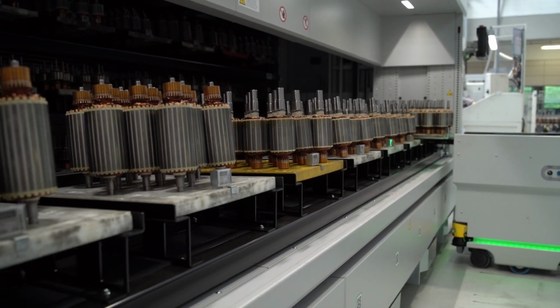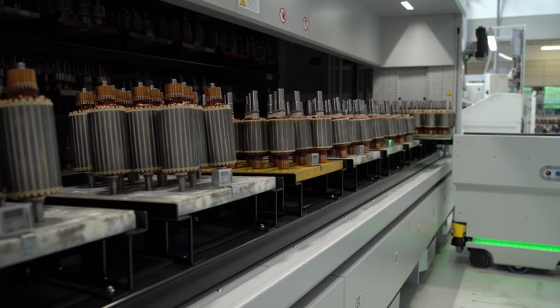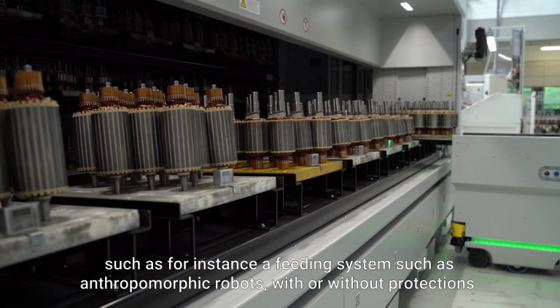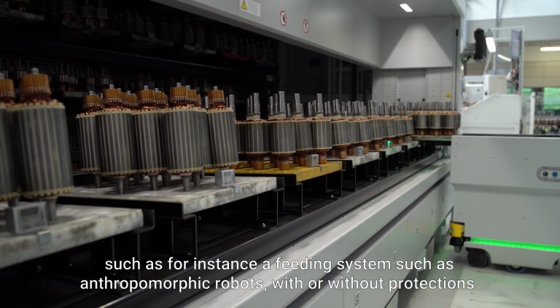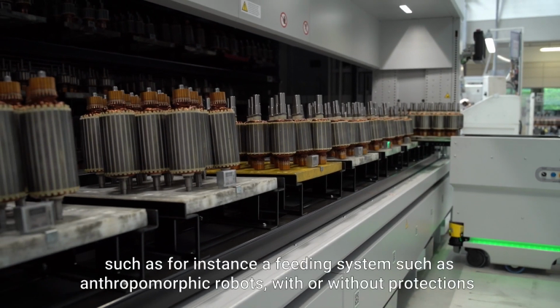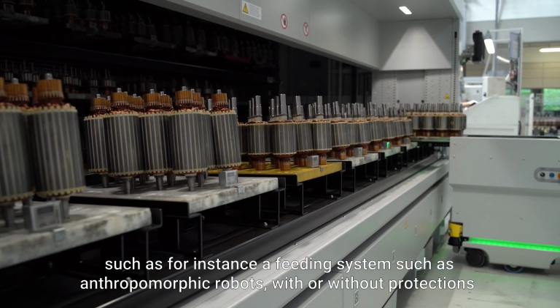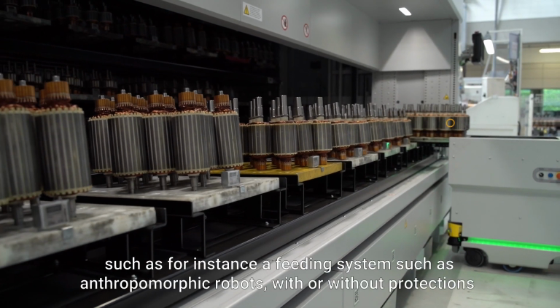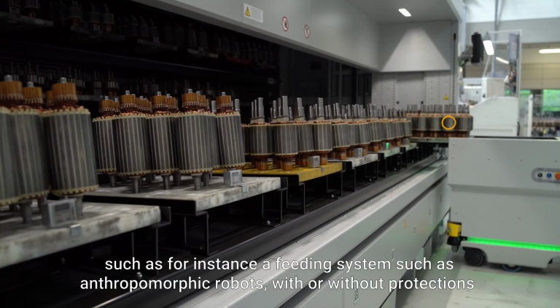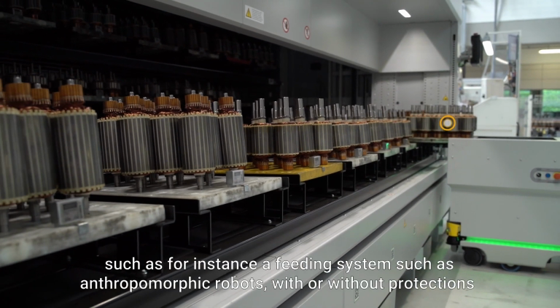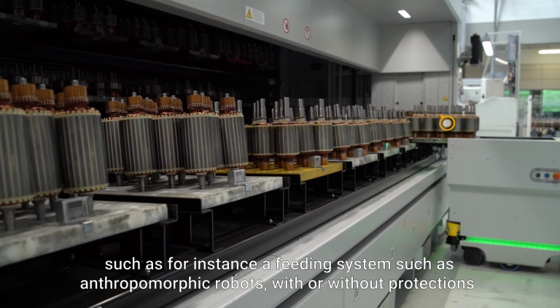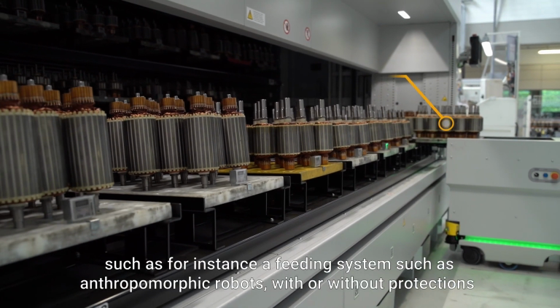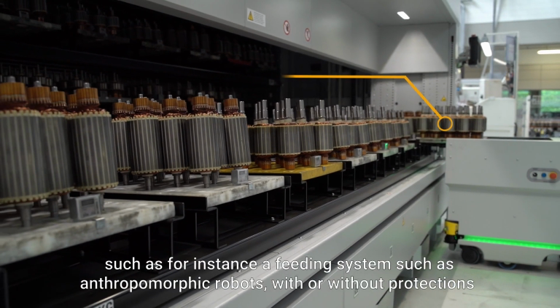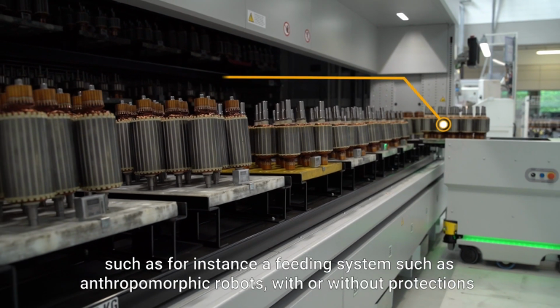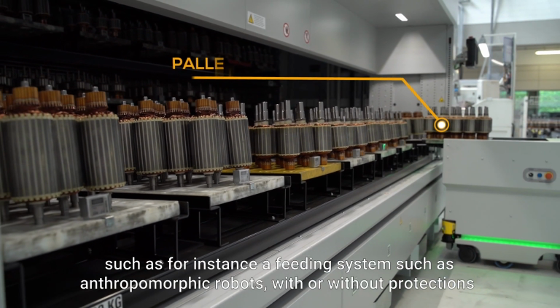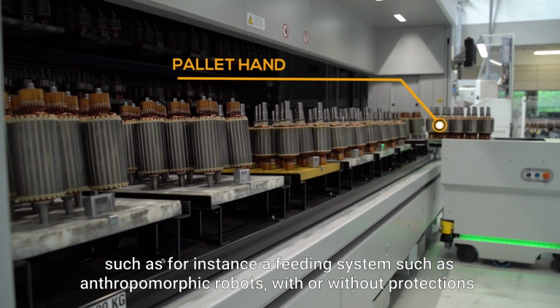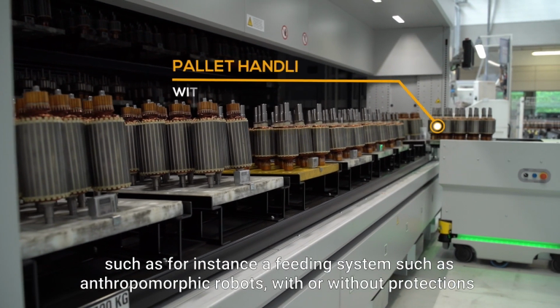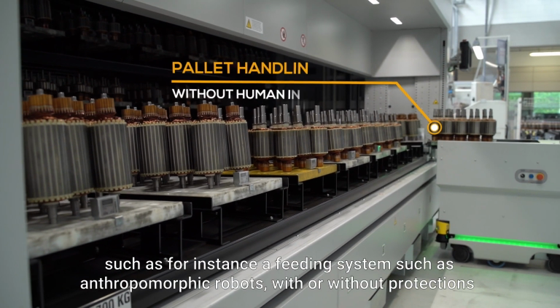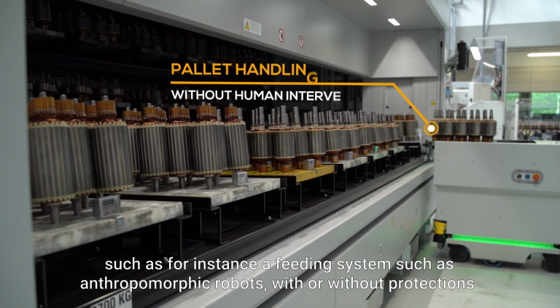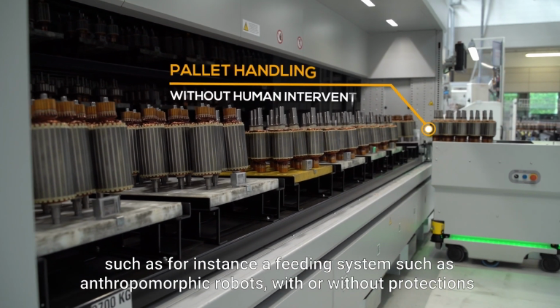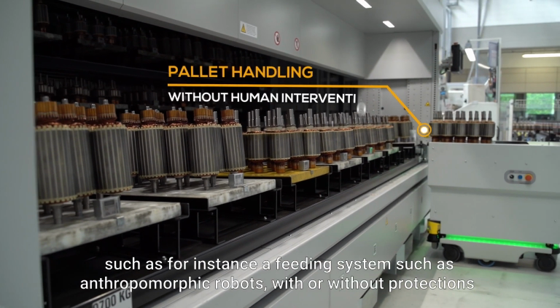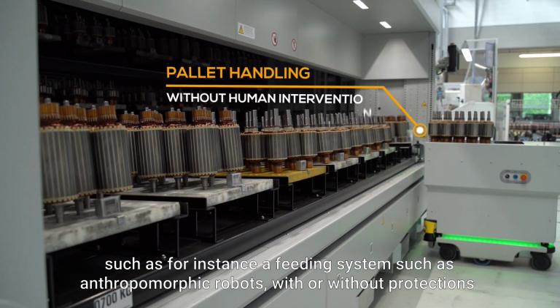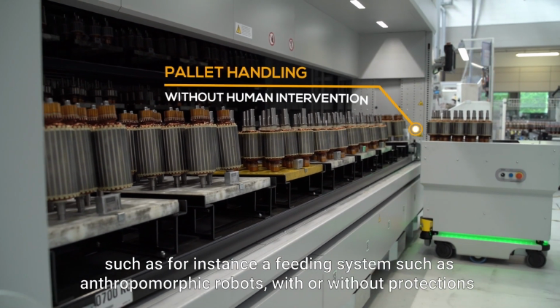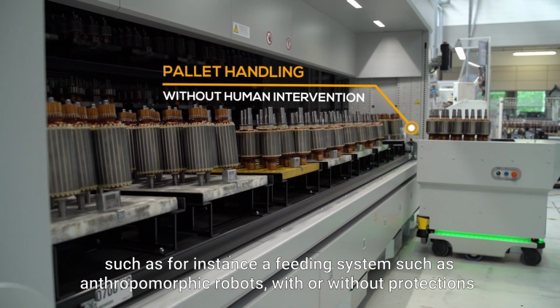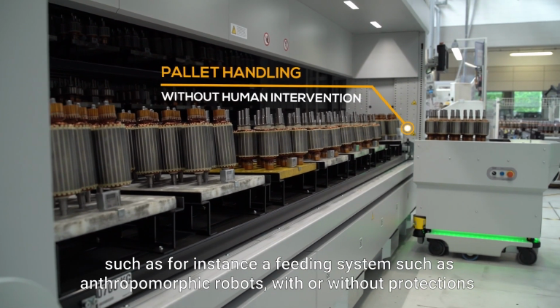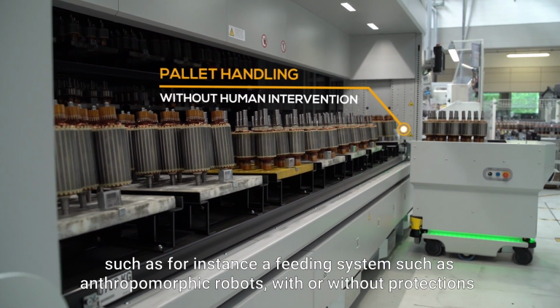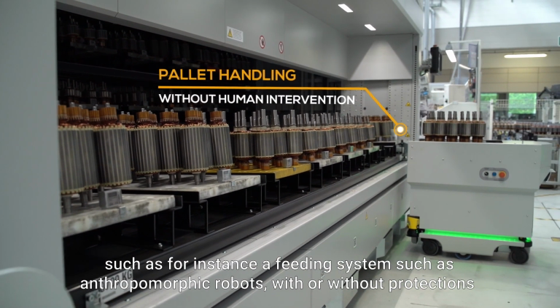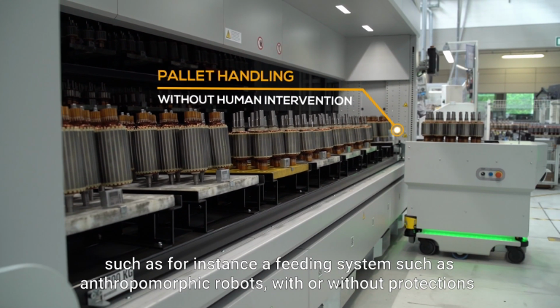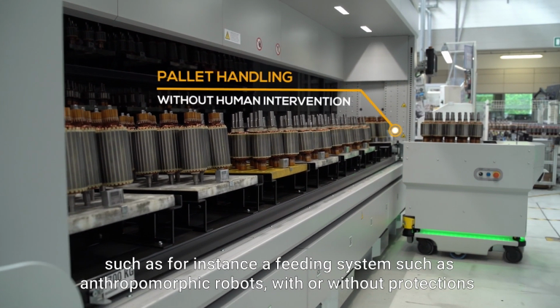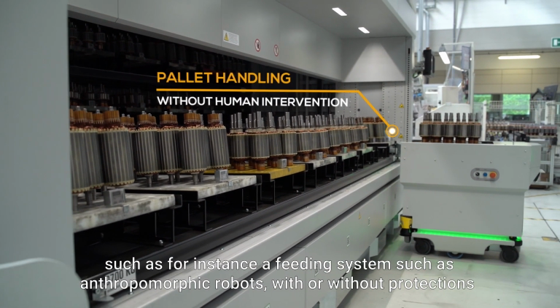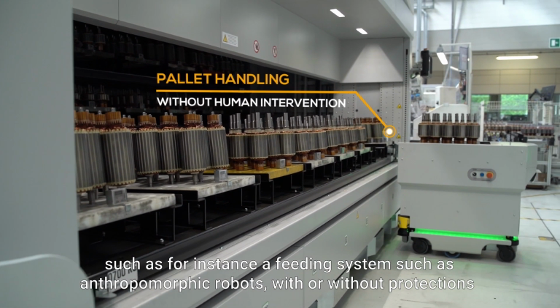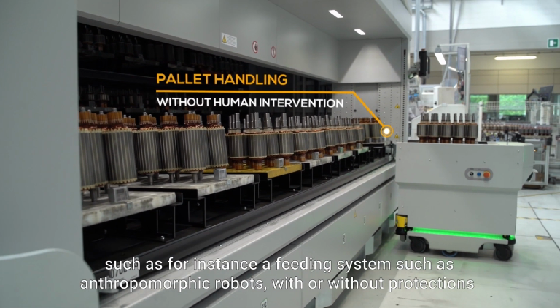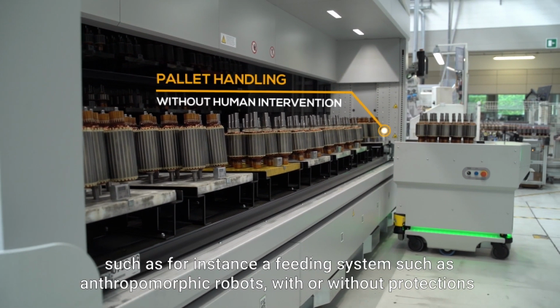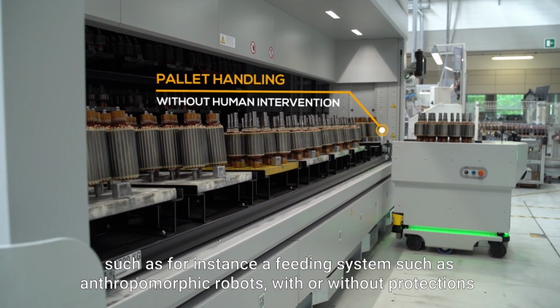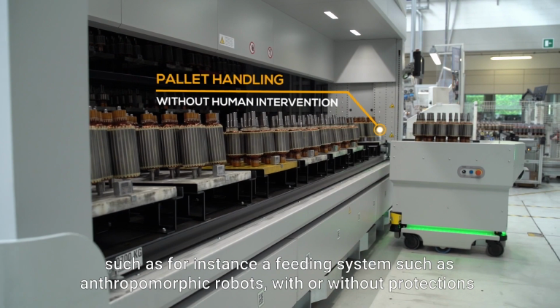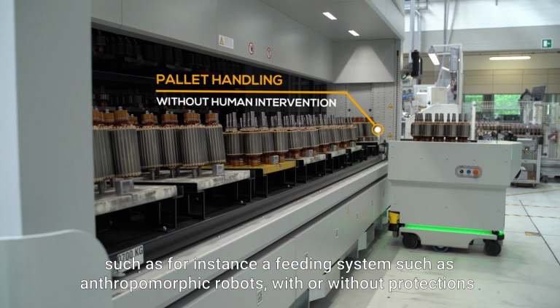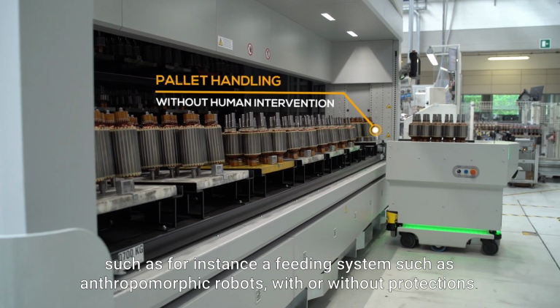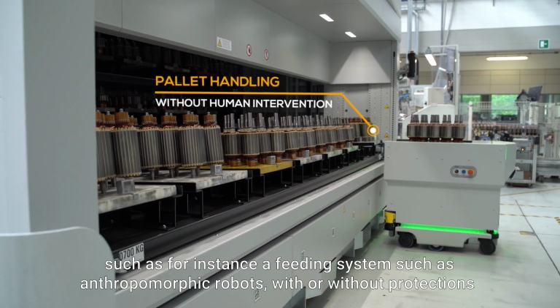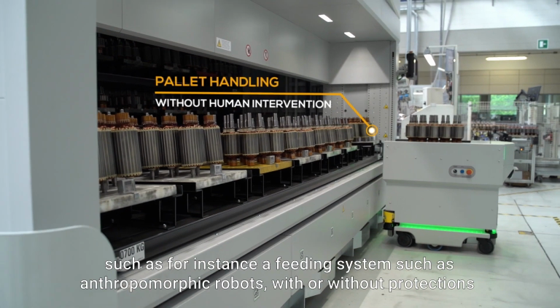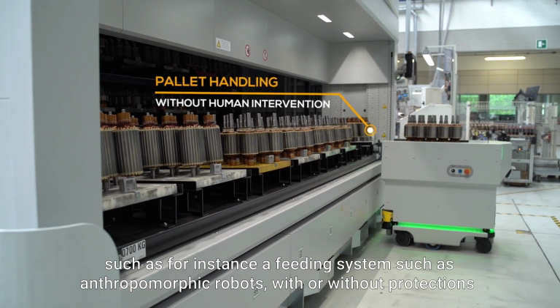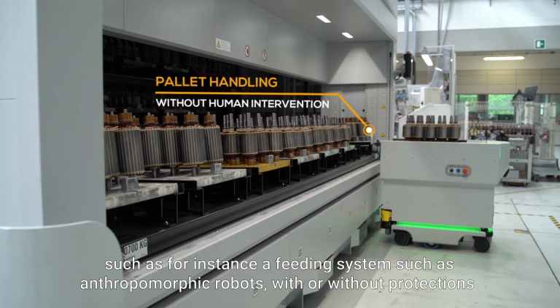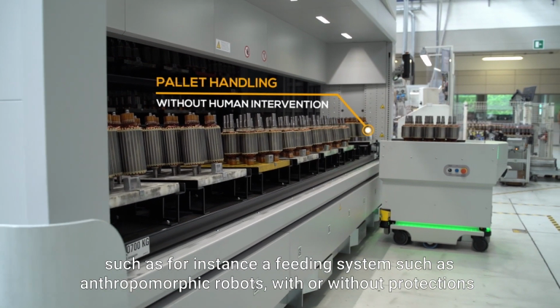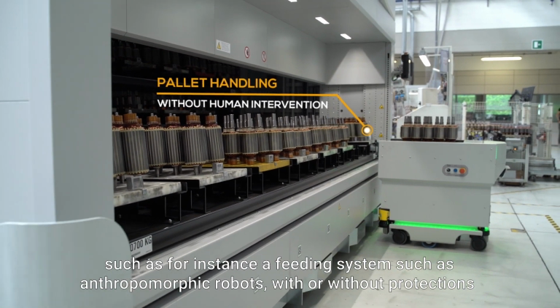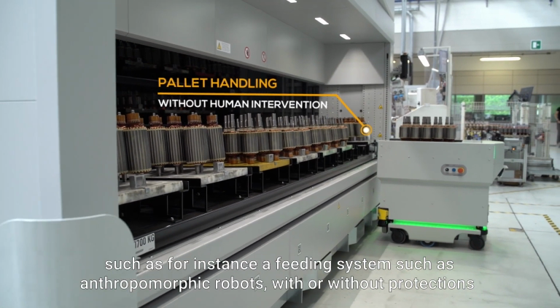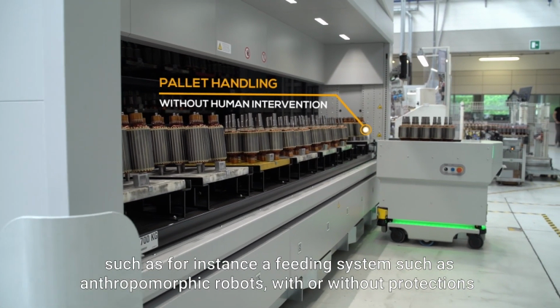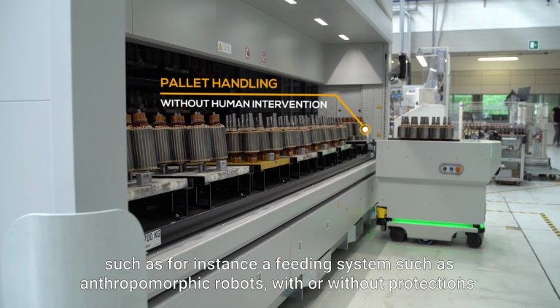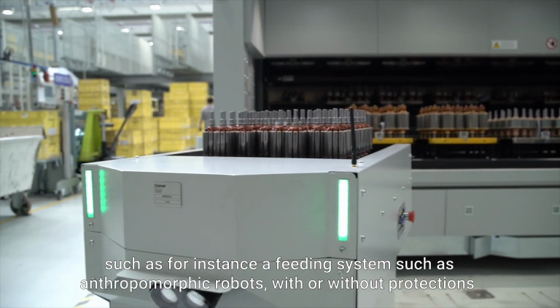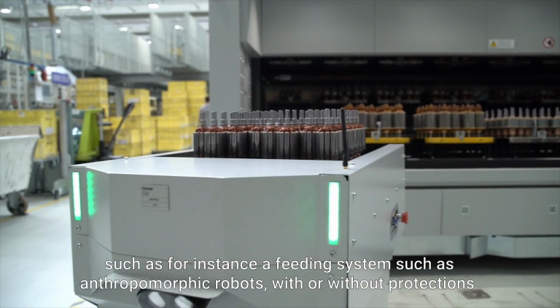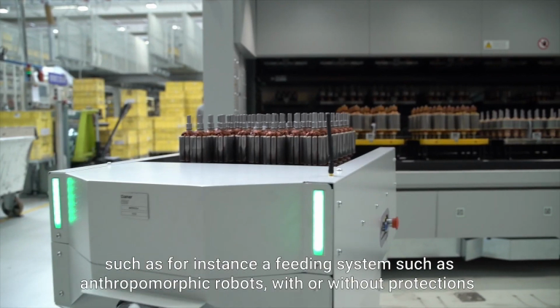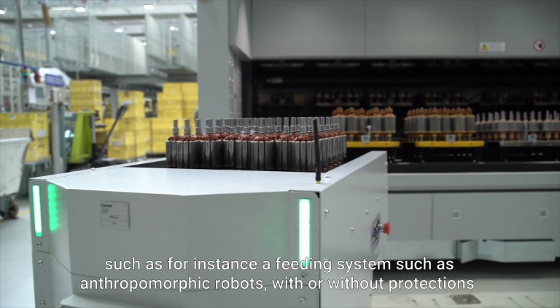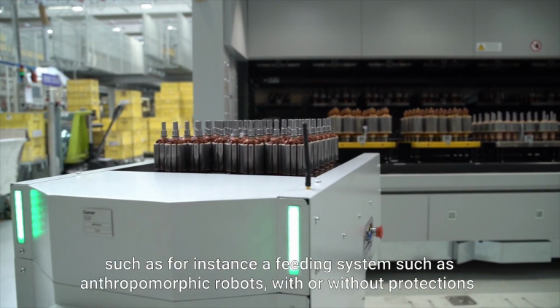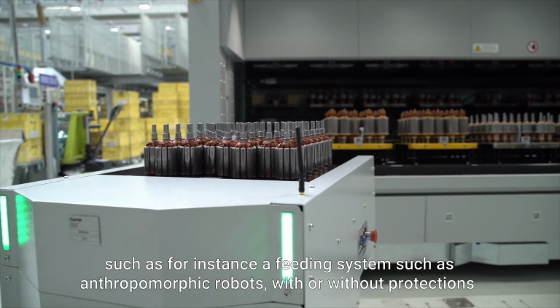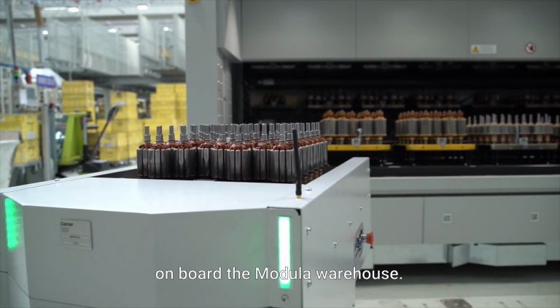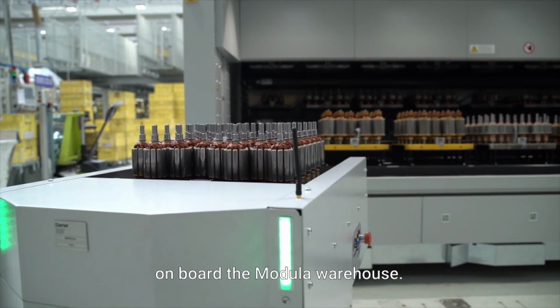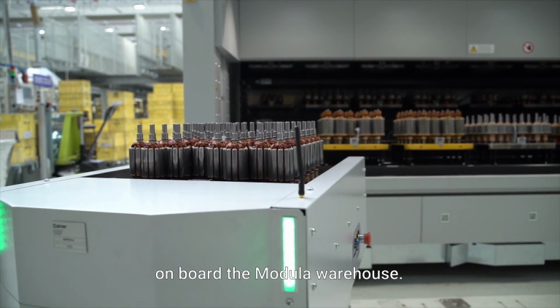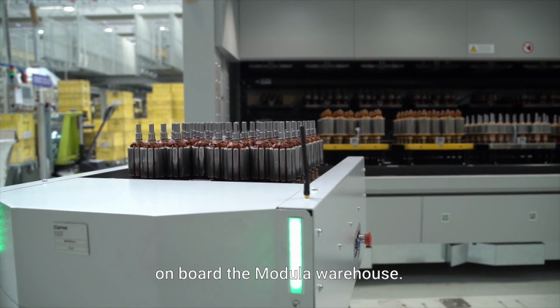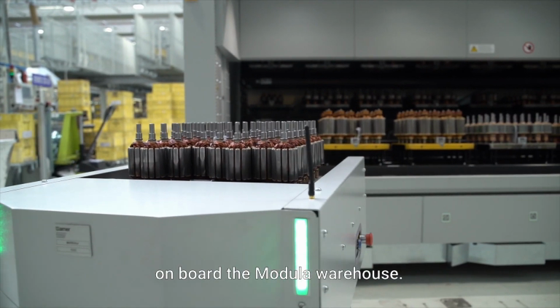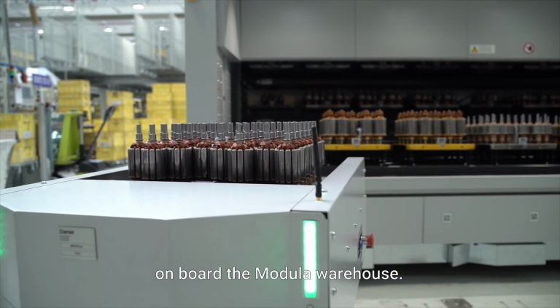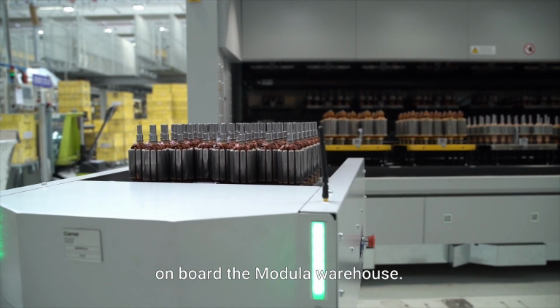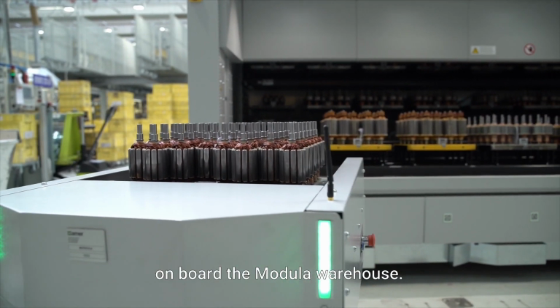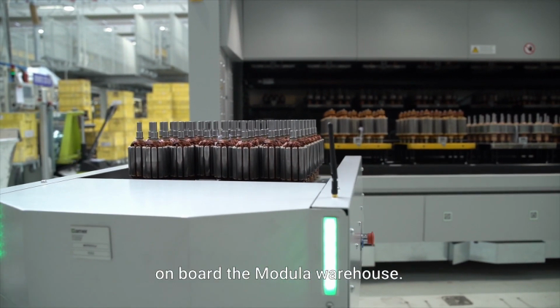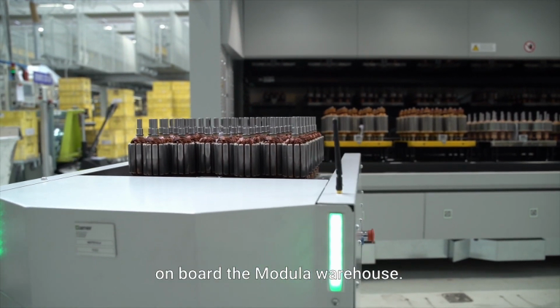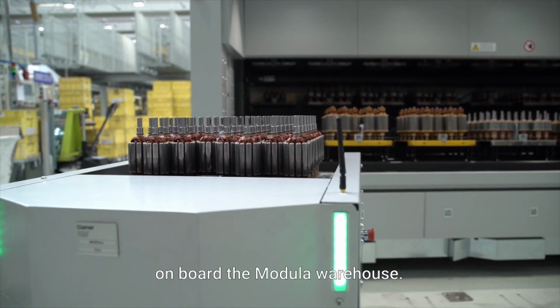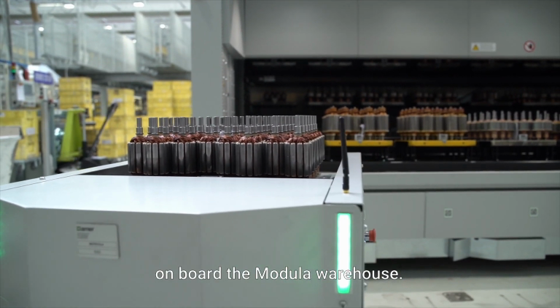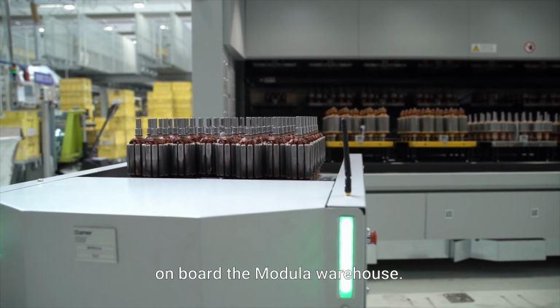Such as, for instance, a feeding system such as anthropomorphic robots, with or without protections, on board the Modula warehouse.